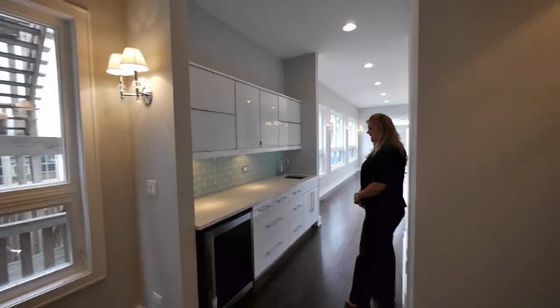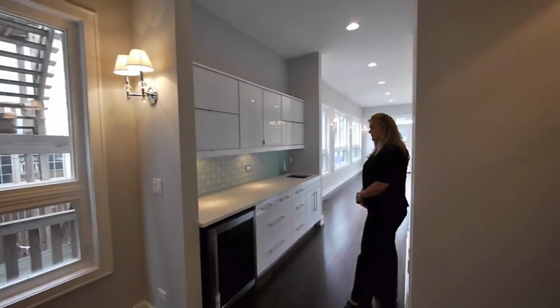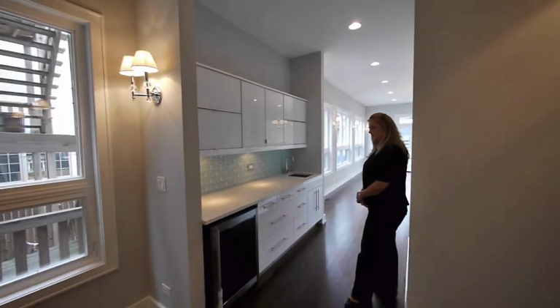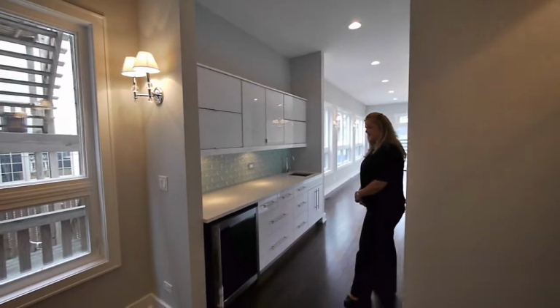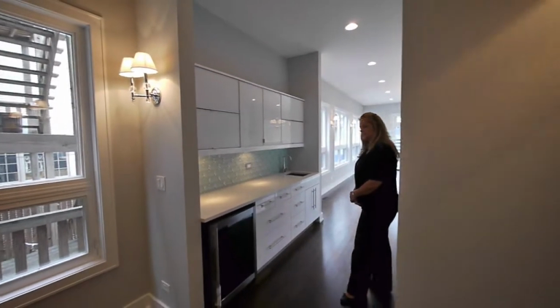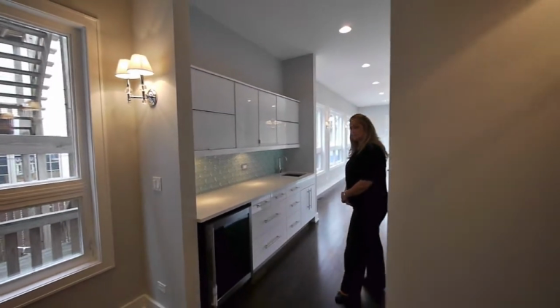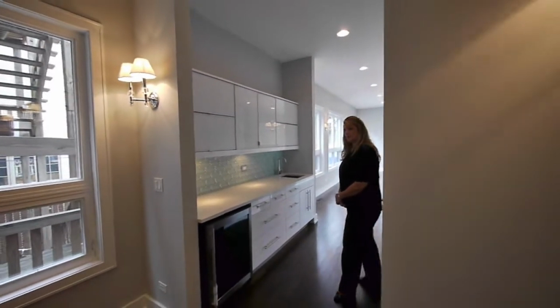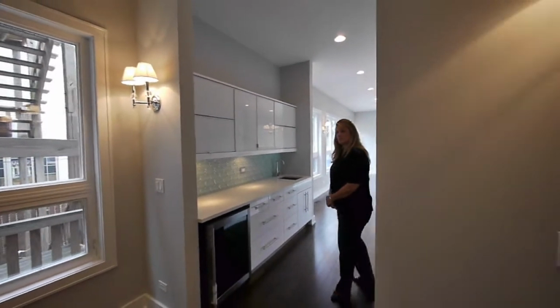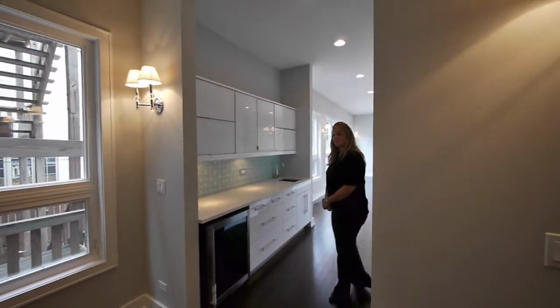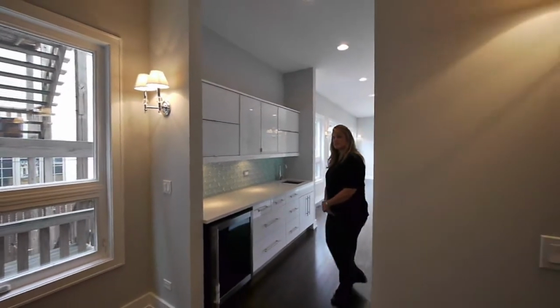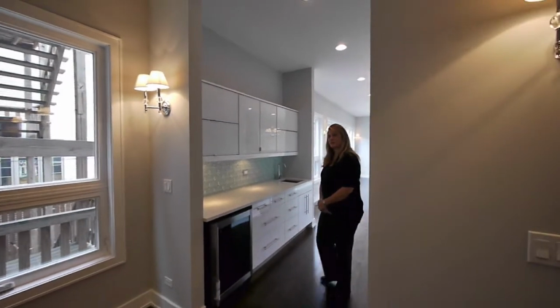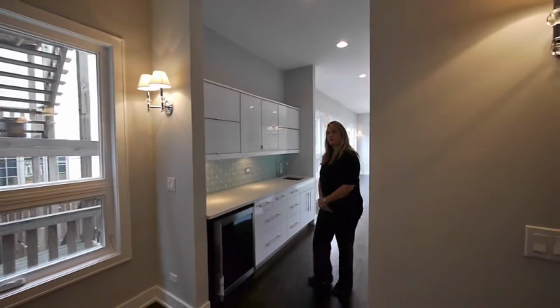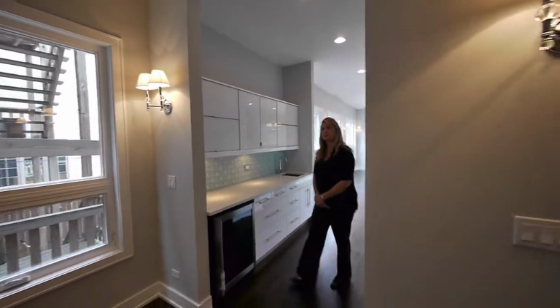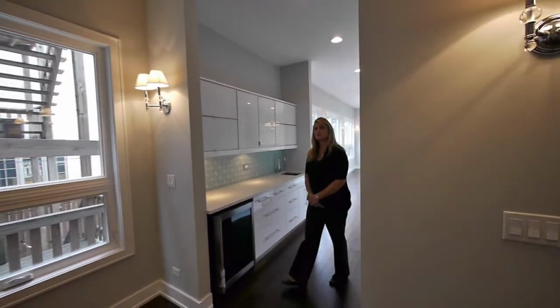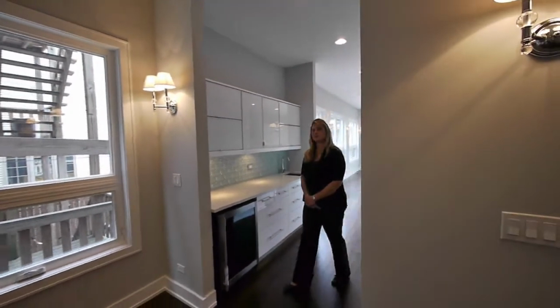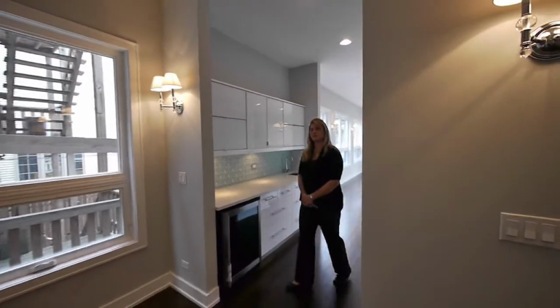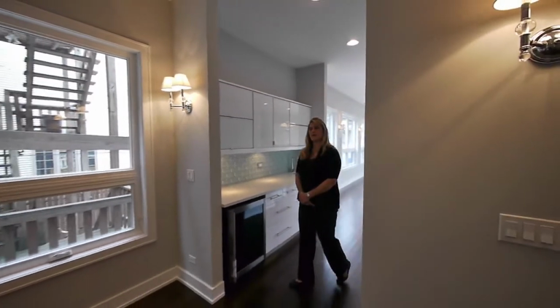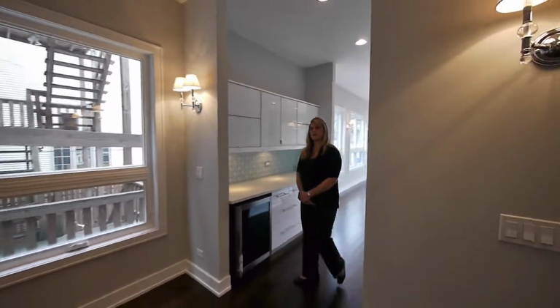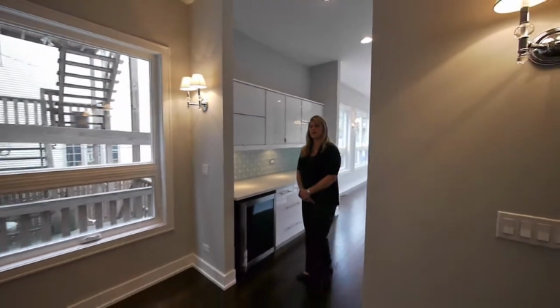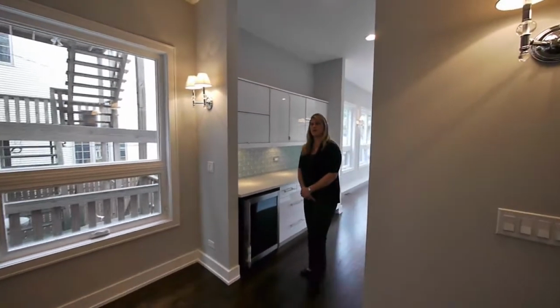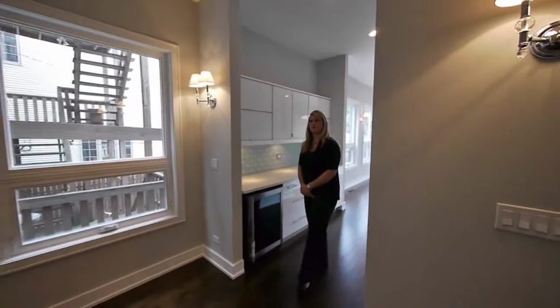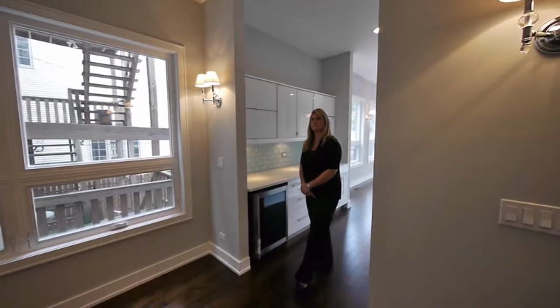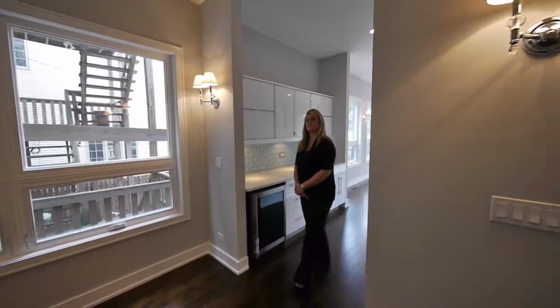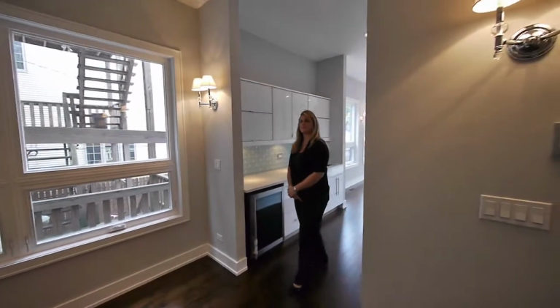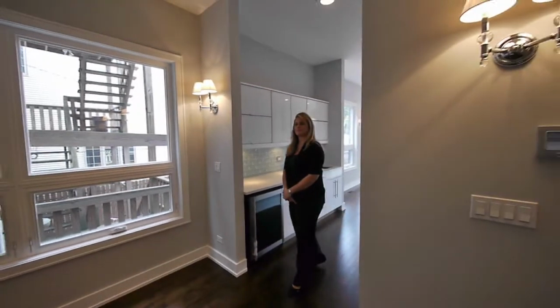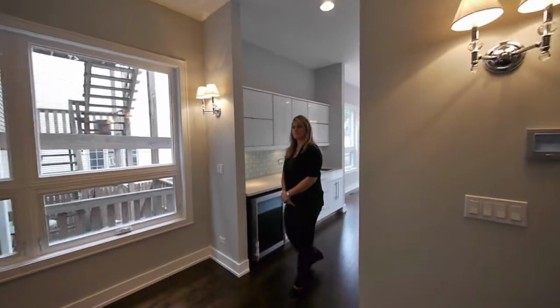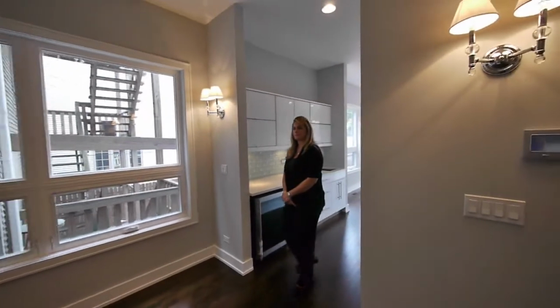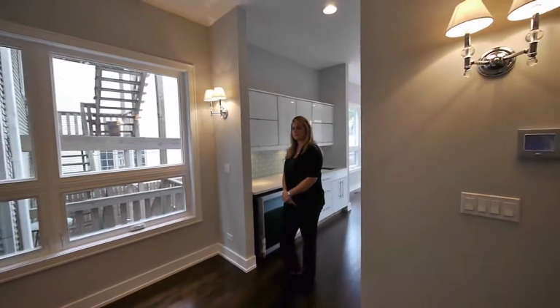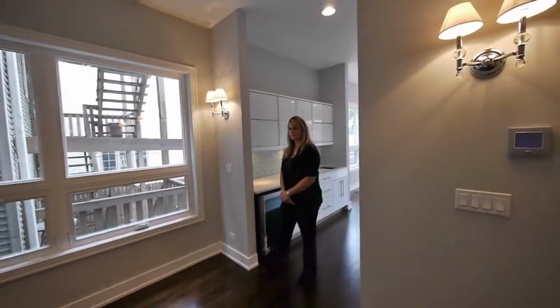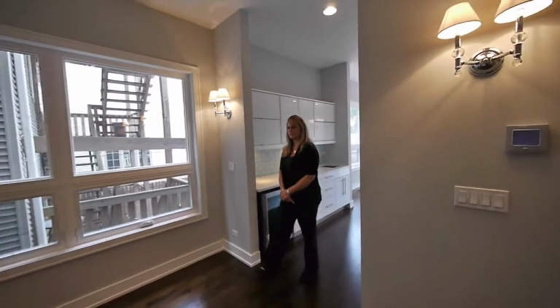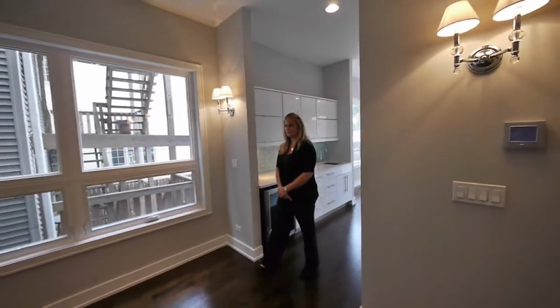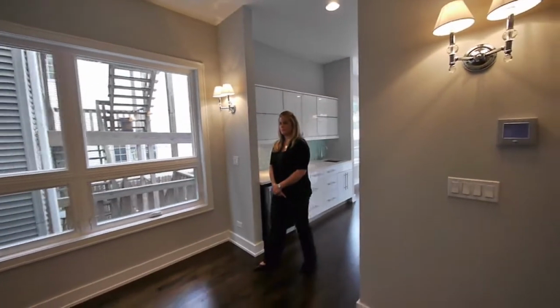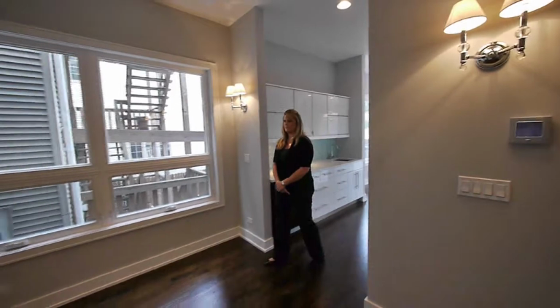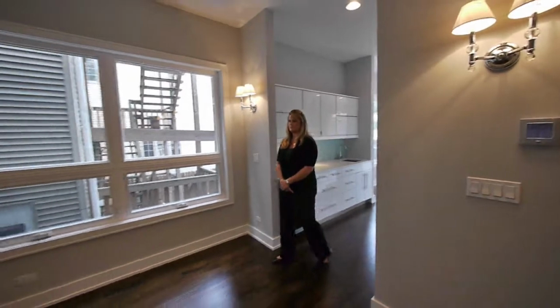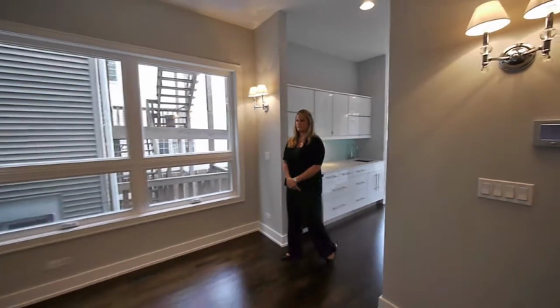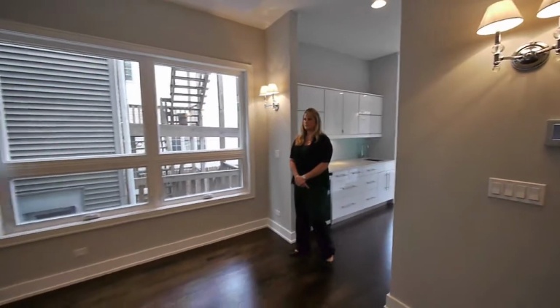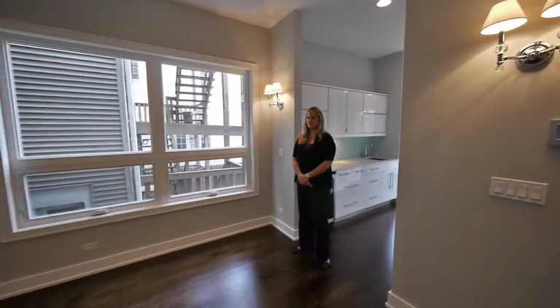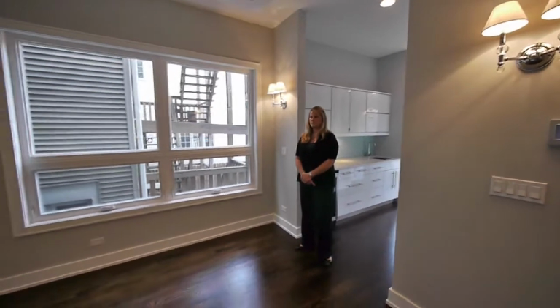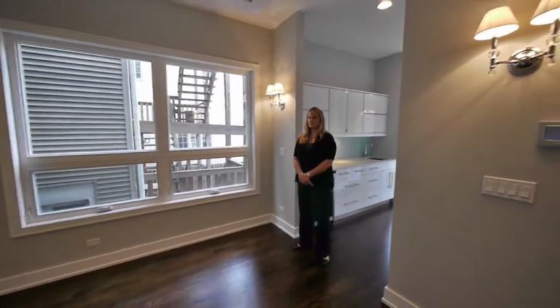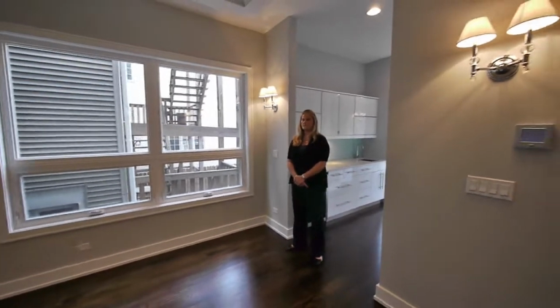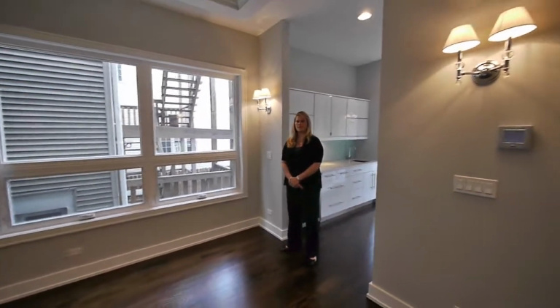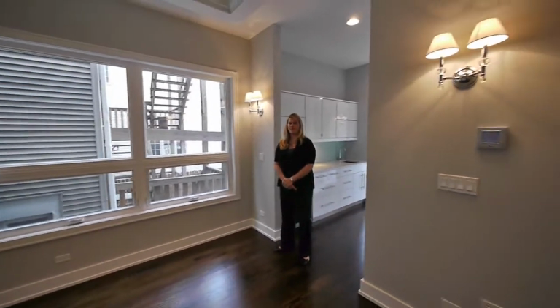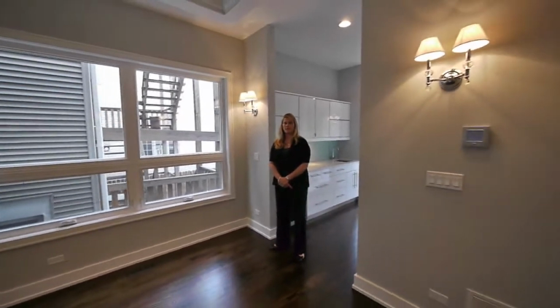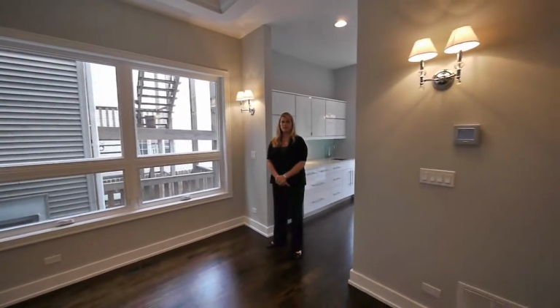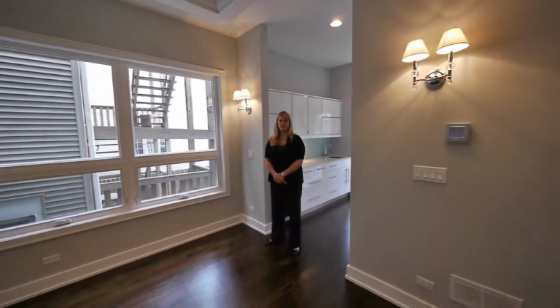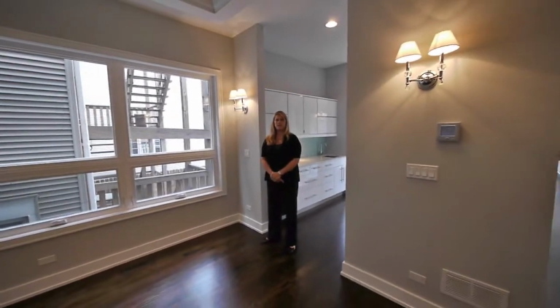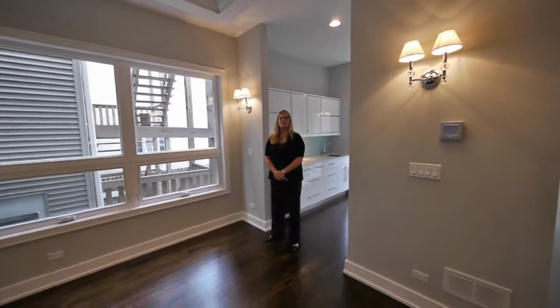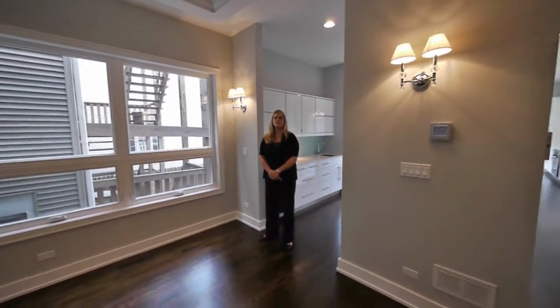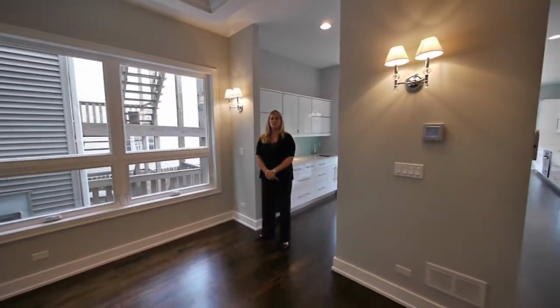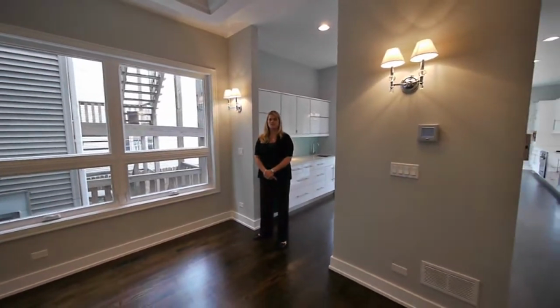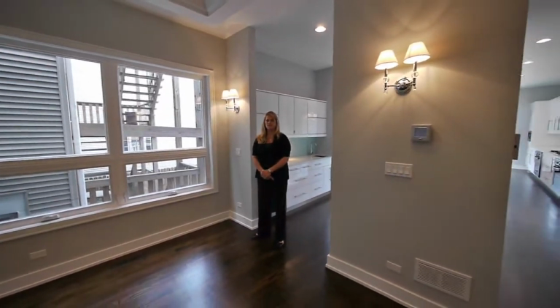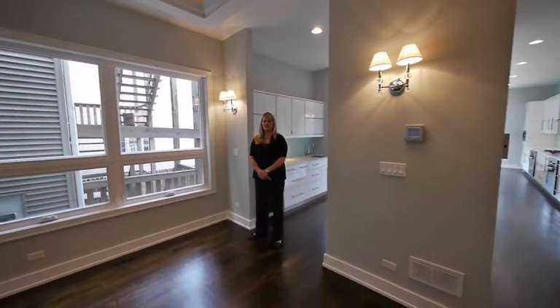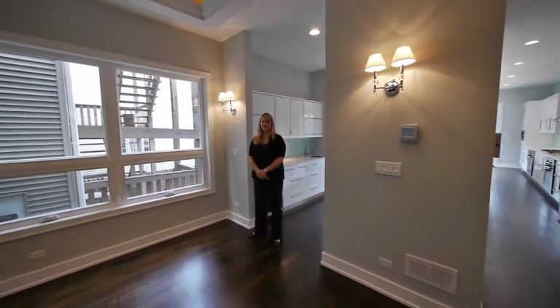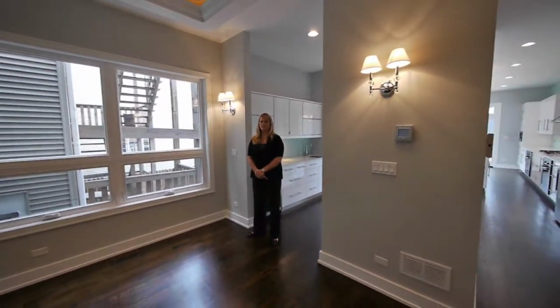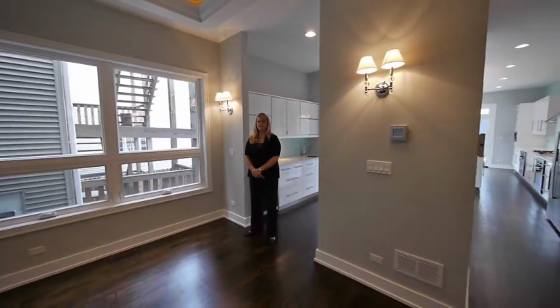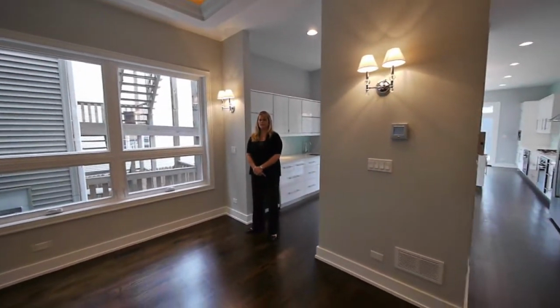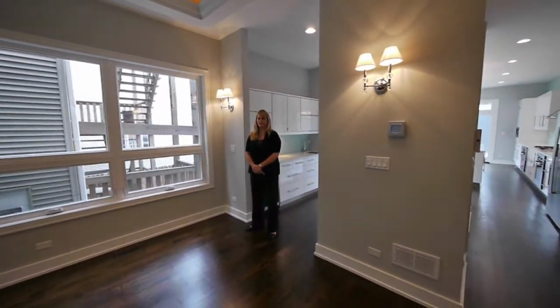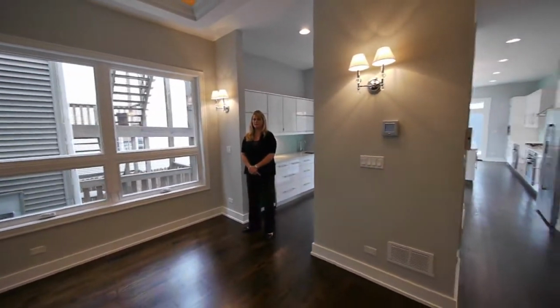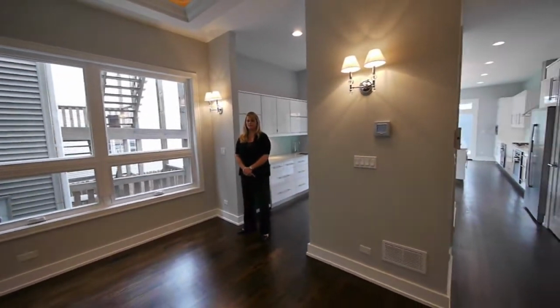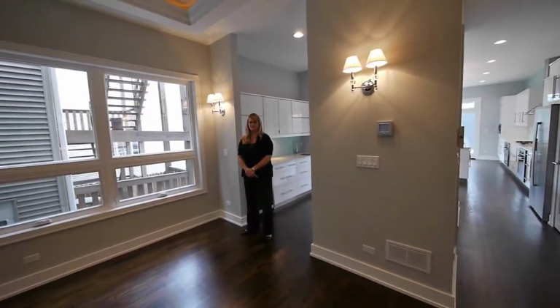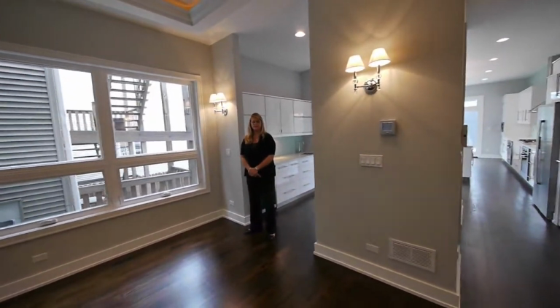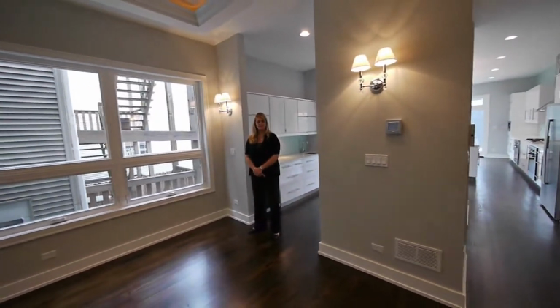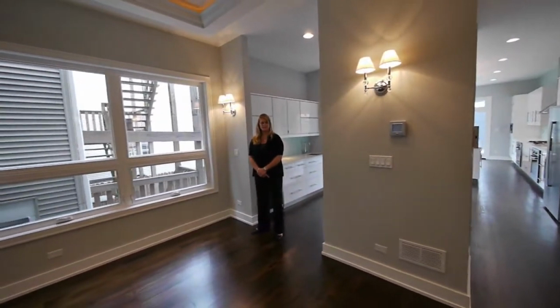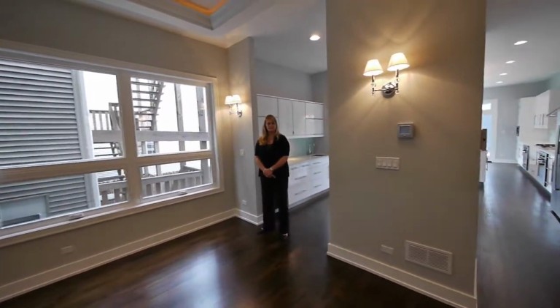Downstairs we'll also see an additional wet bar. And a formal dining room, also with south-facing windows.